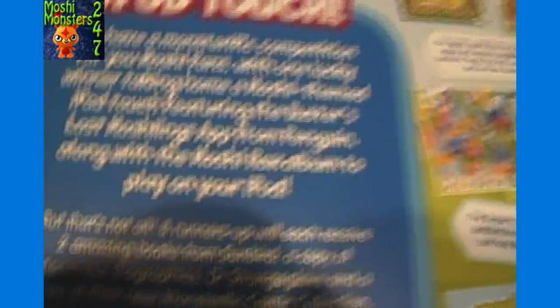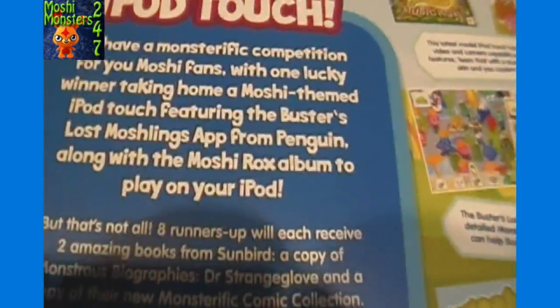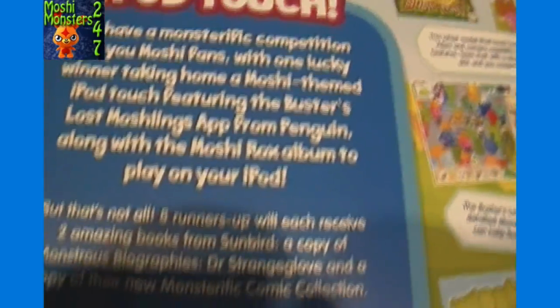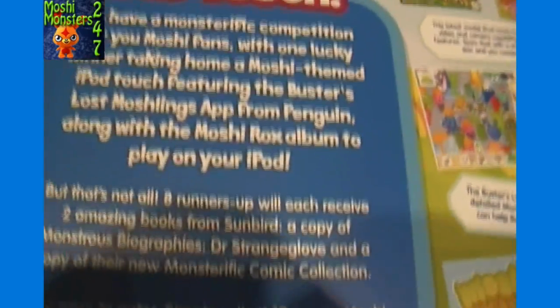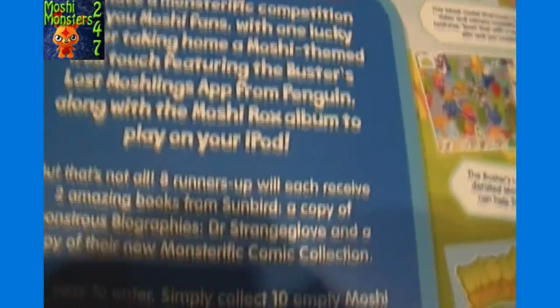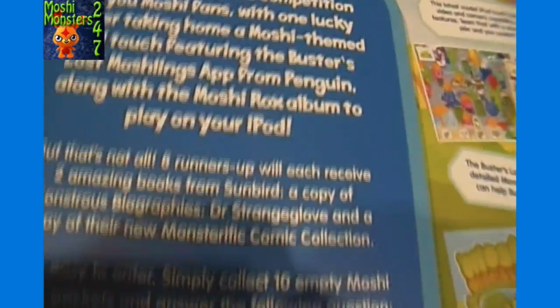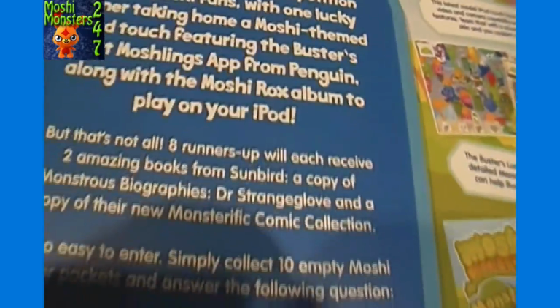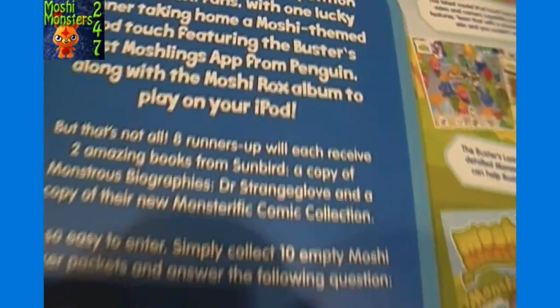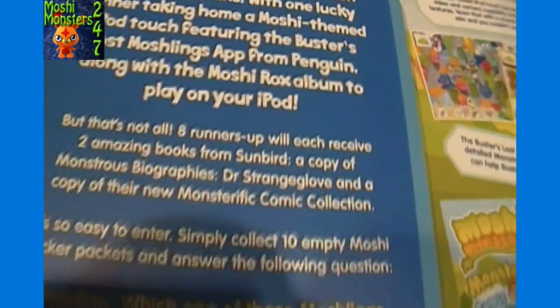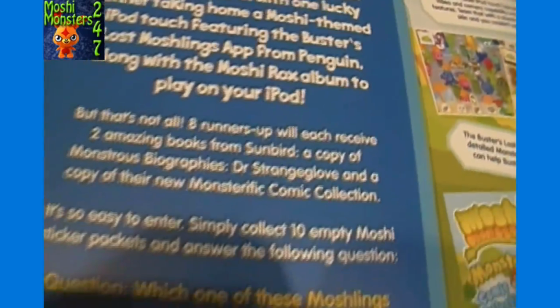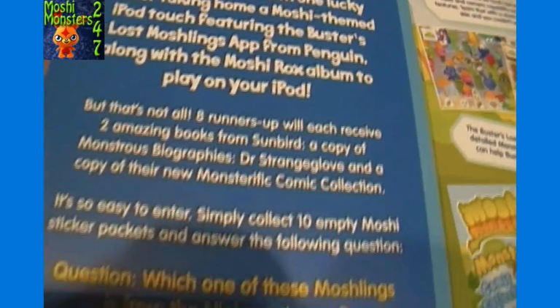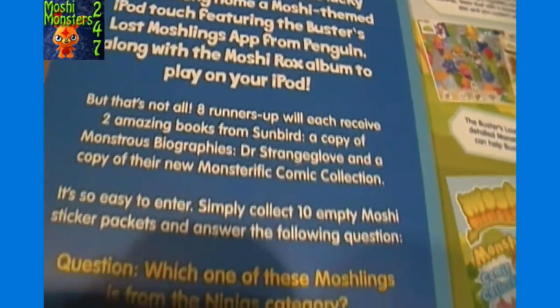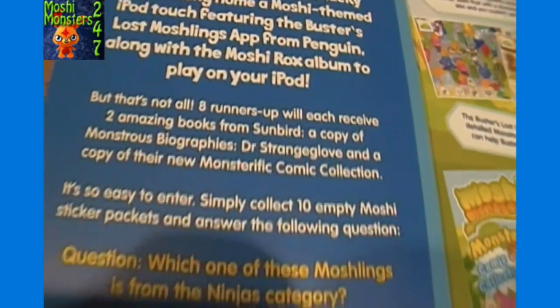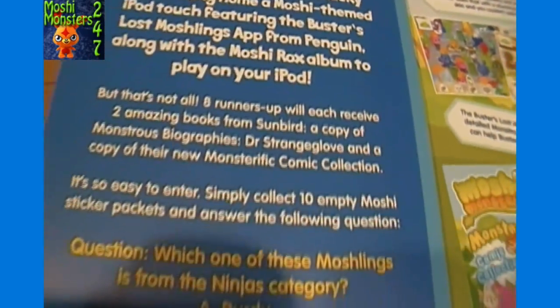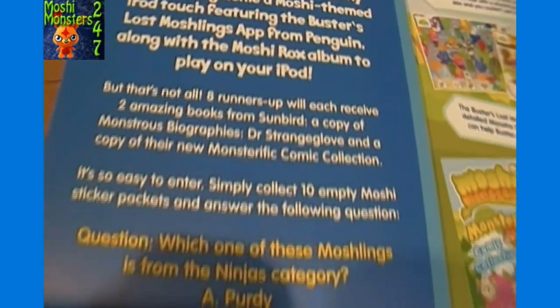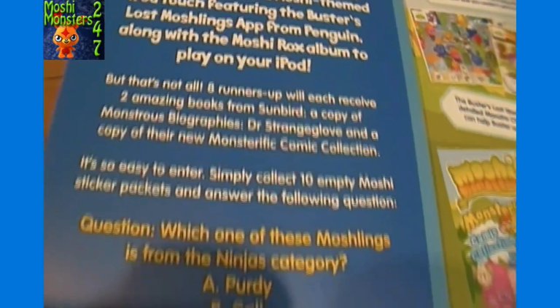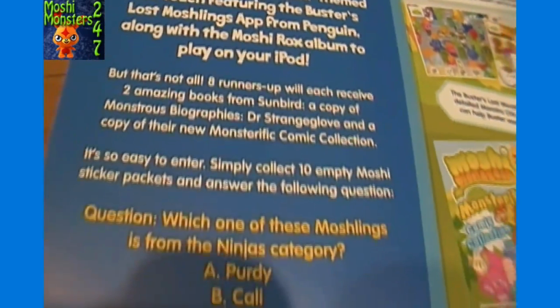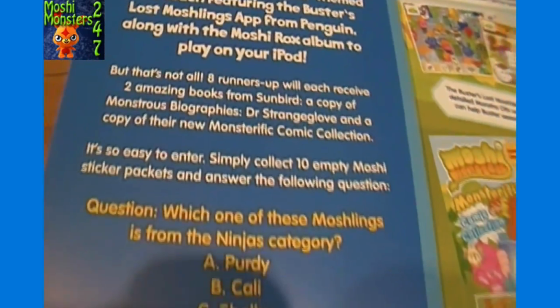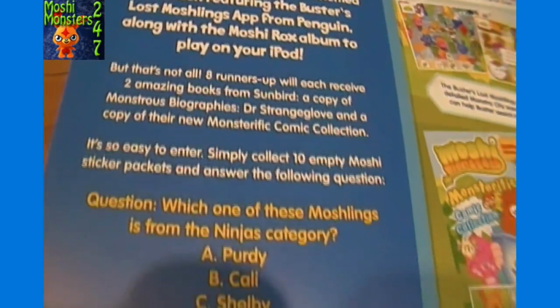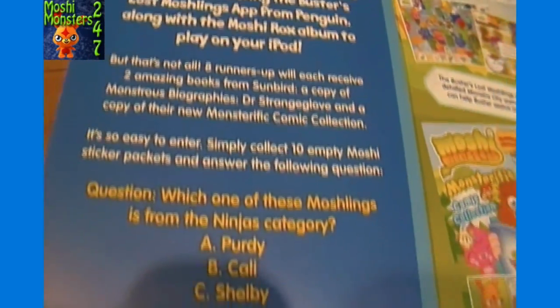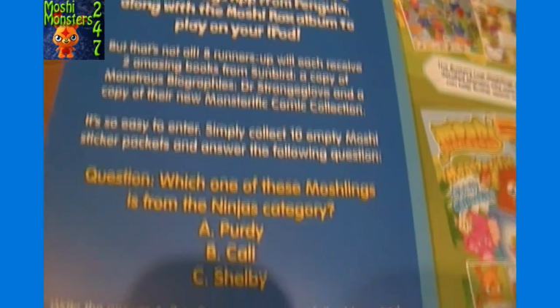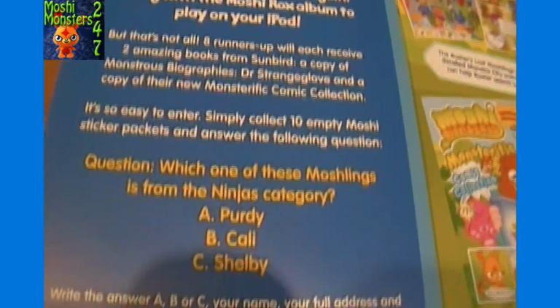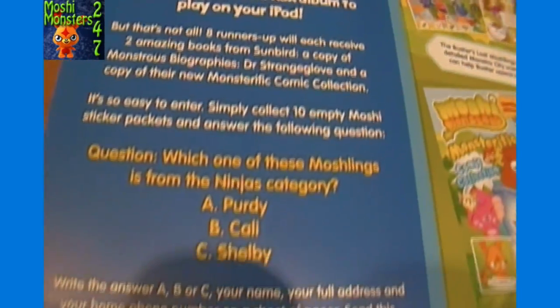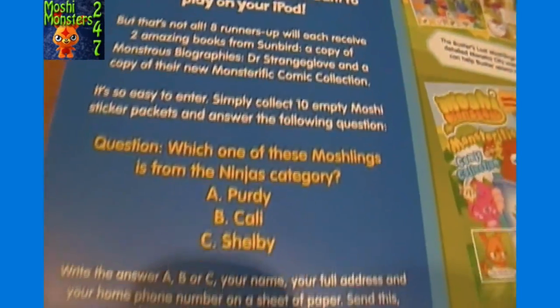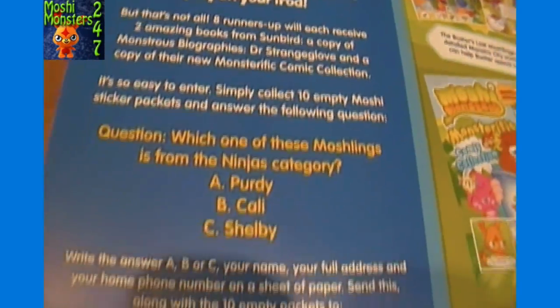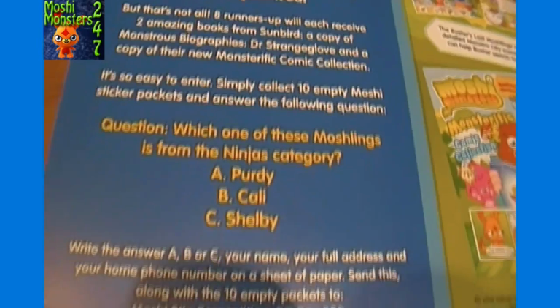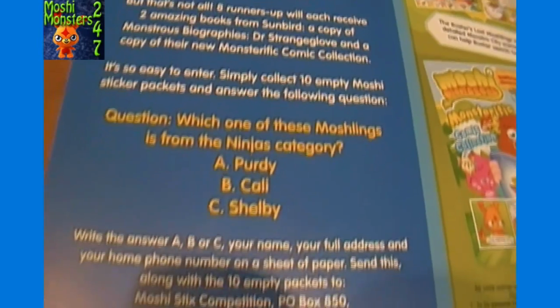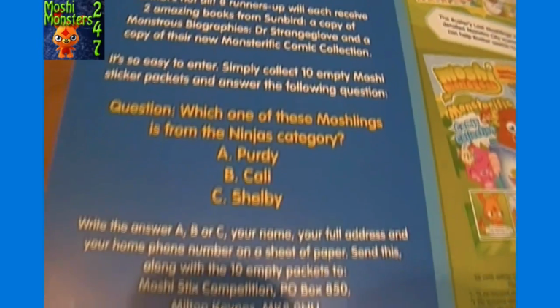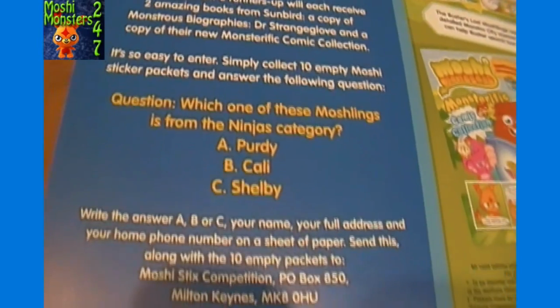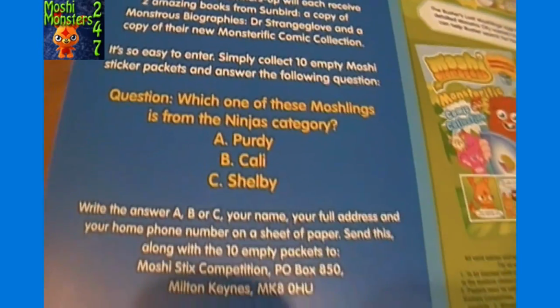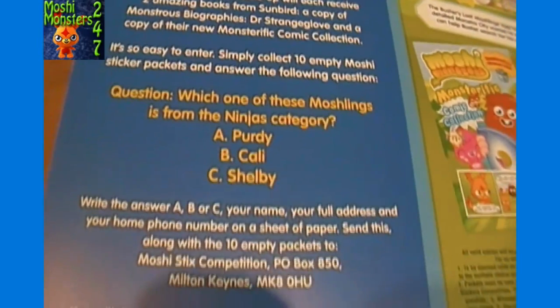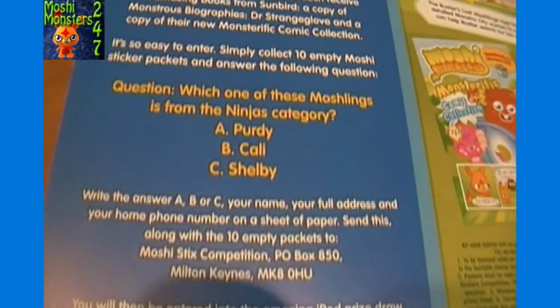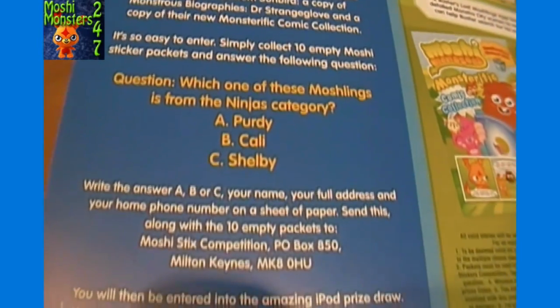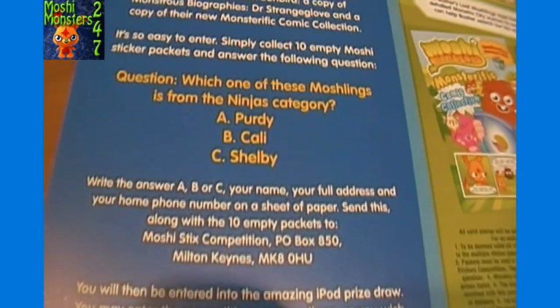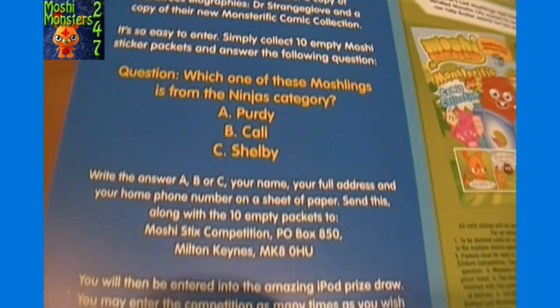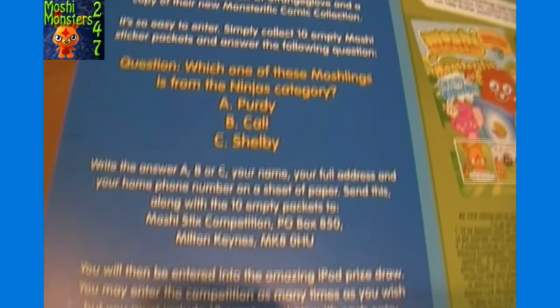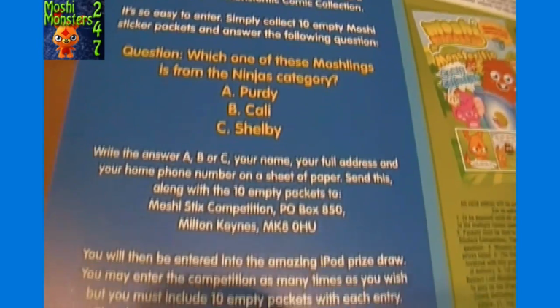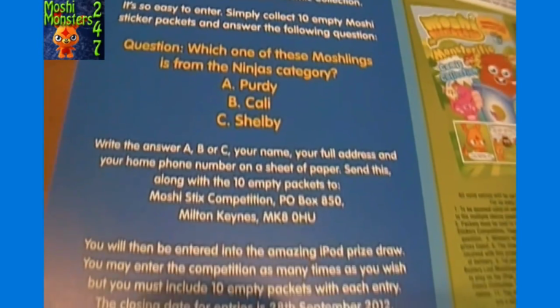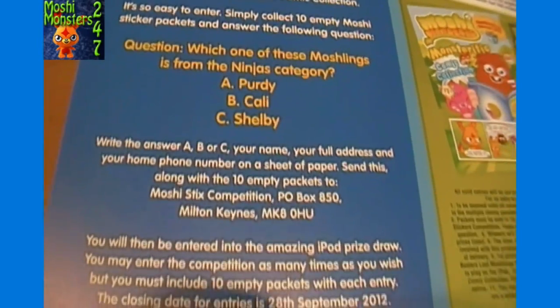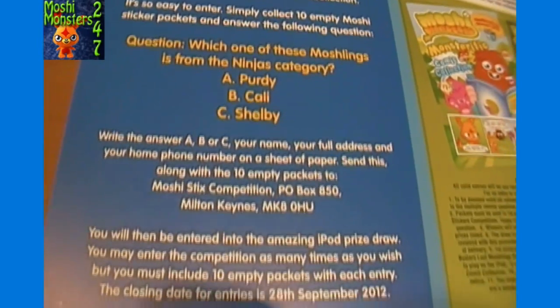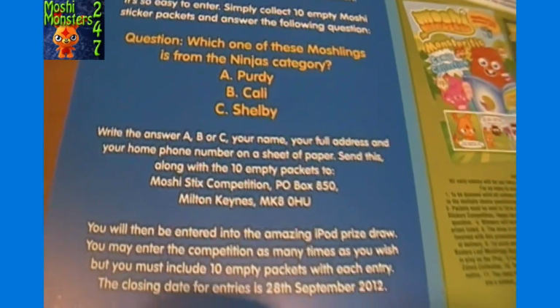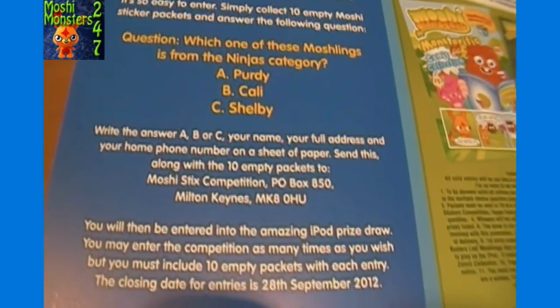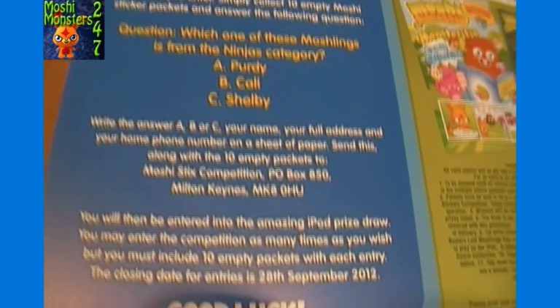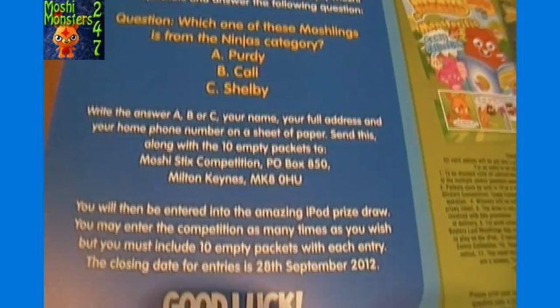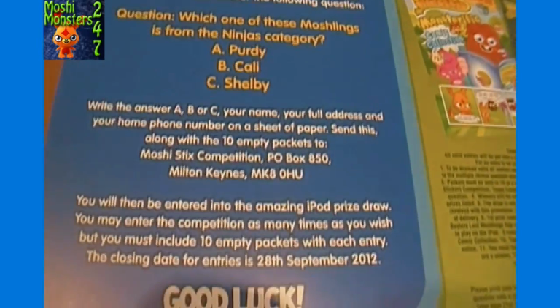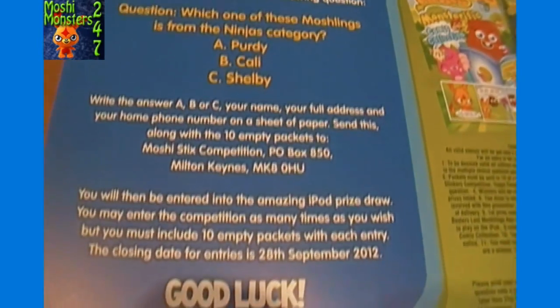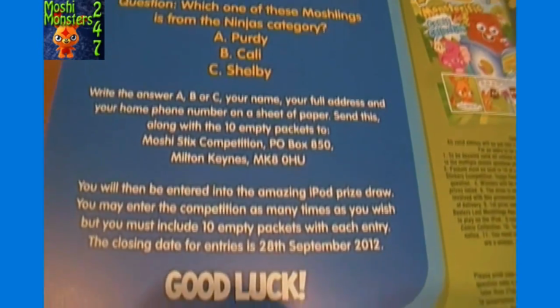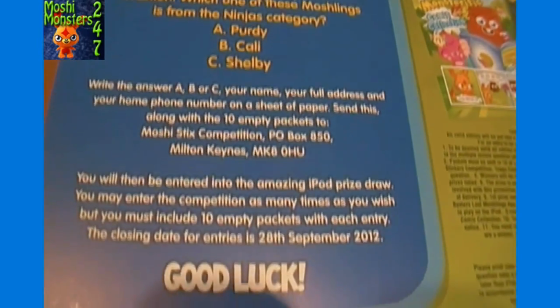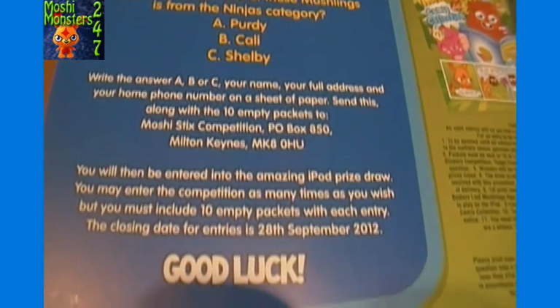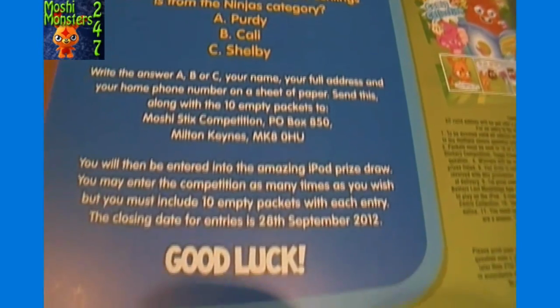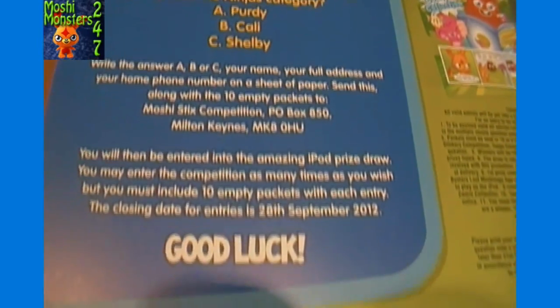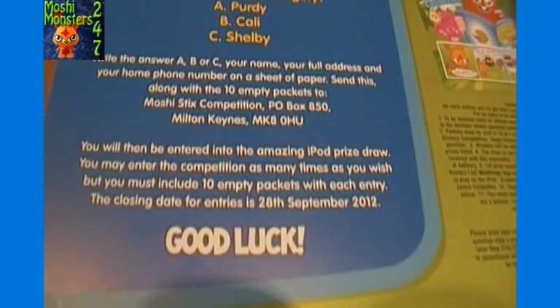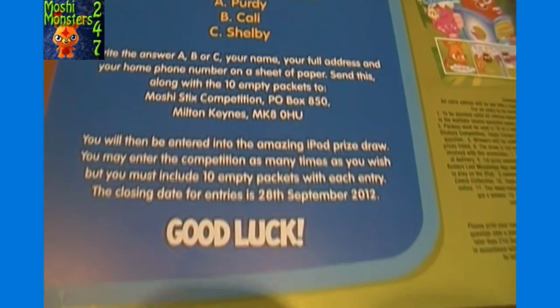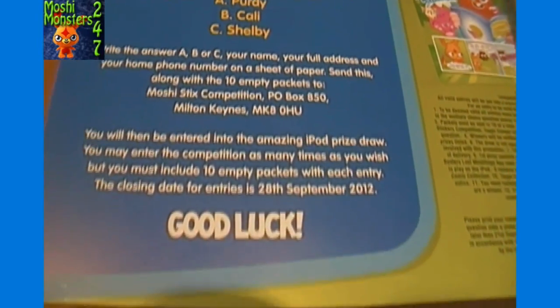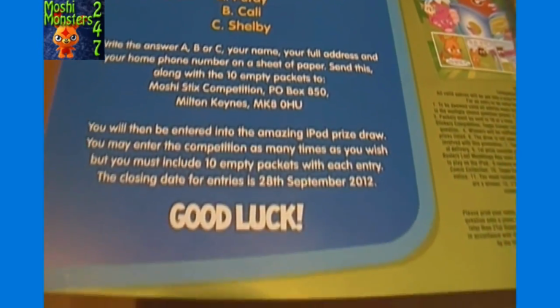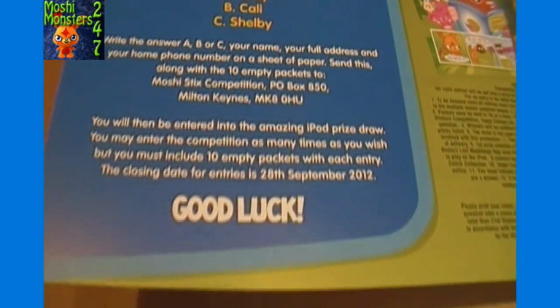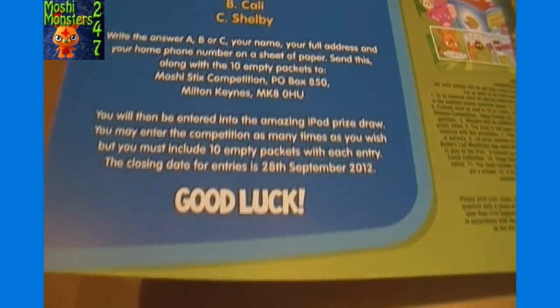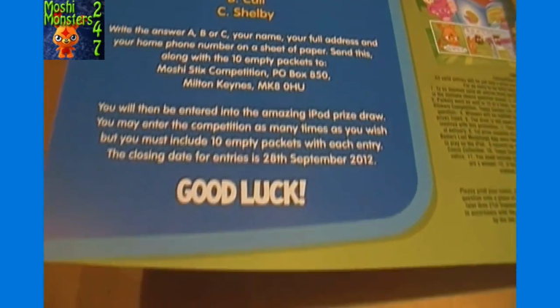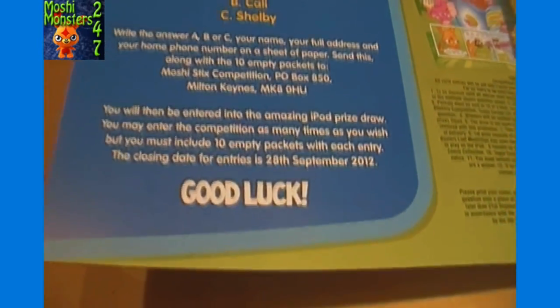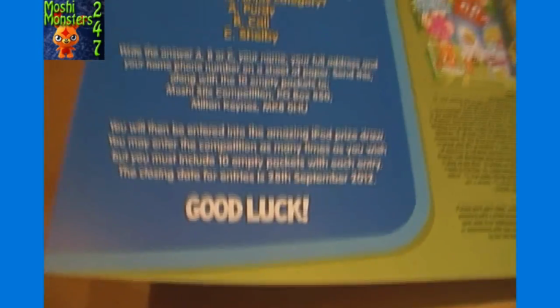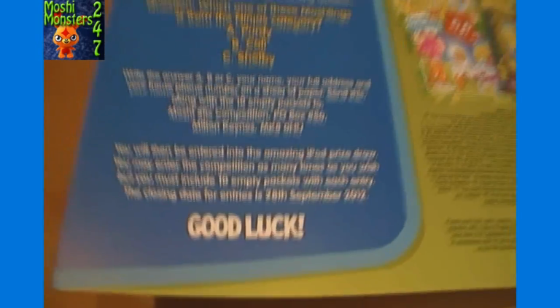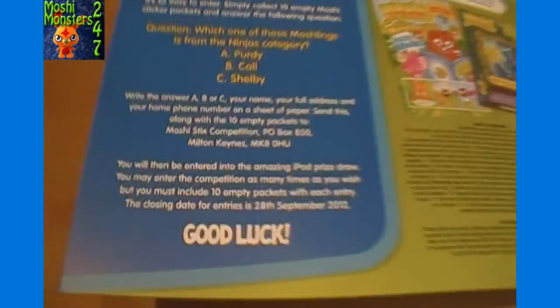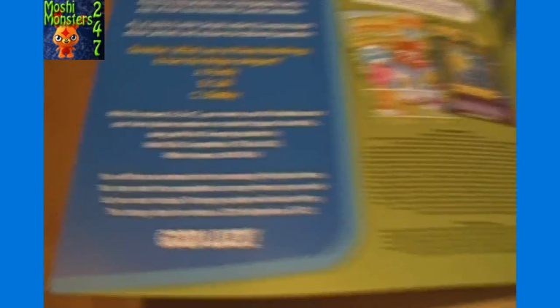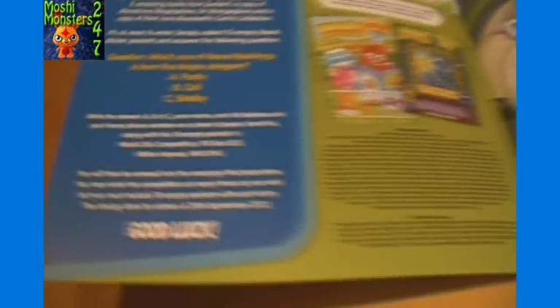I'll just give you a look at that - there's a contest page in case anyone wants to enter. I'm not sure what the rules are, but I'm not reading it right now. If you're interested you can enter that.